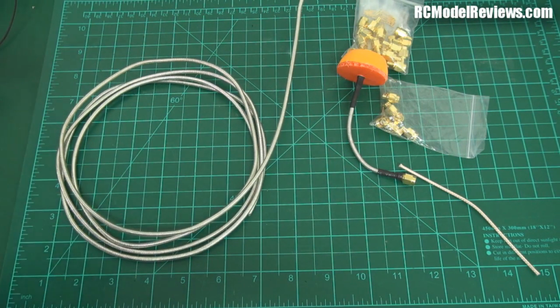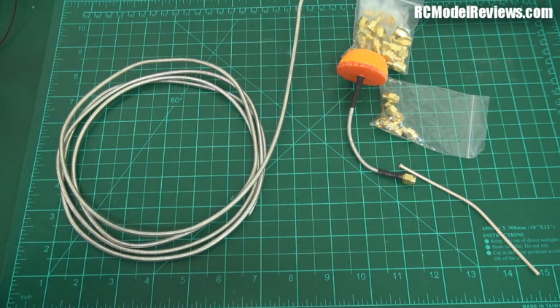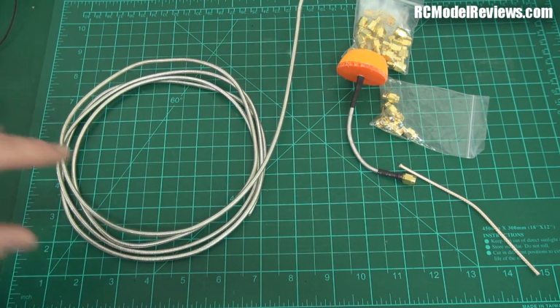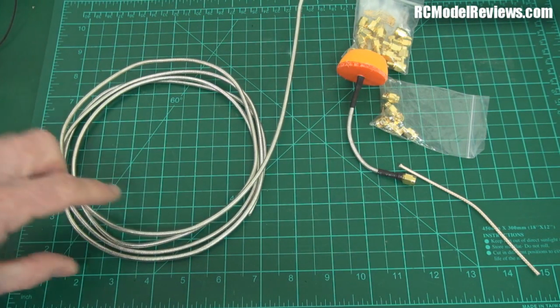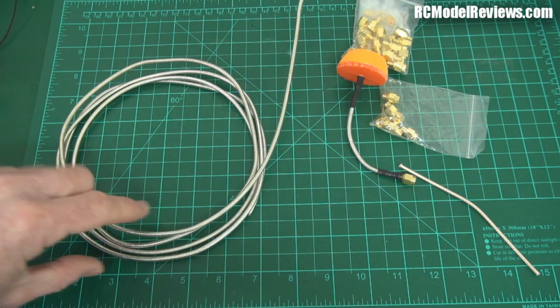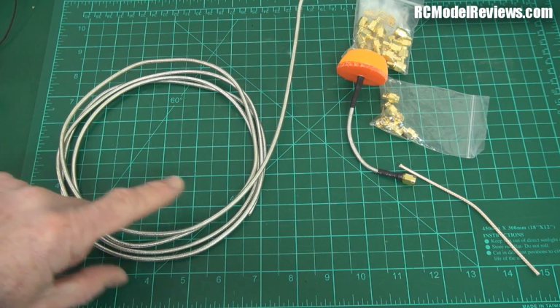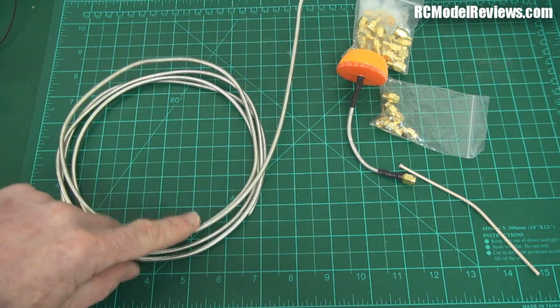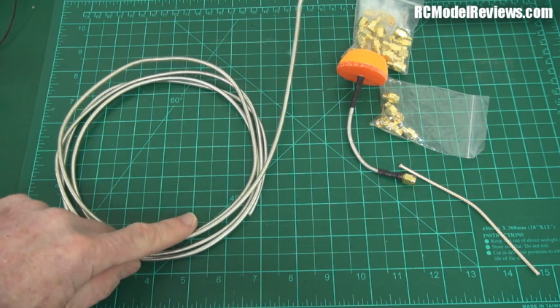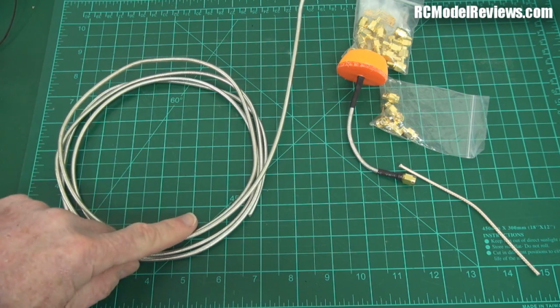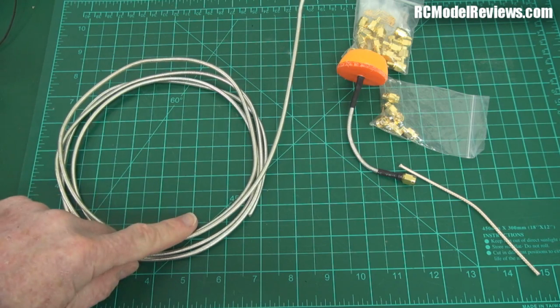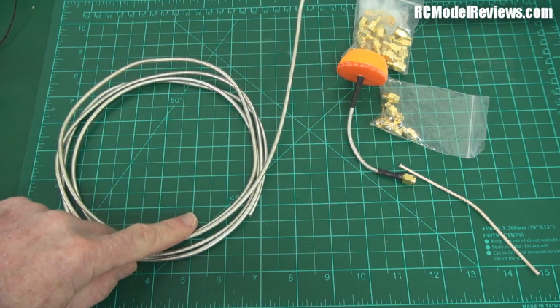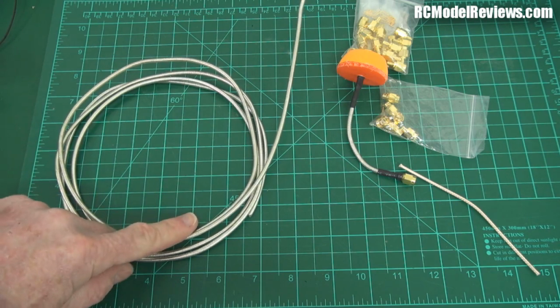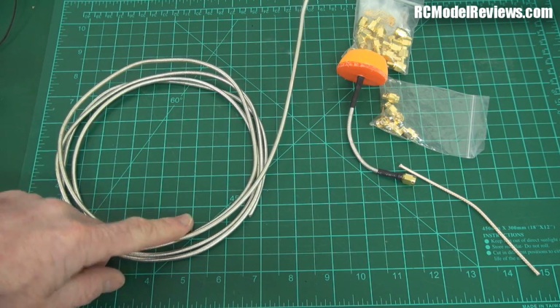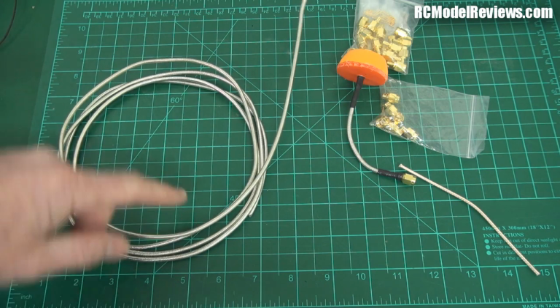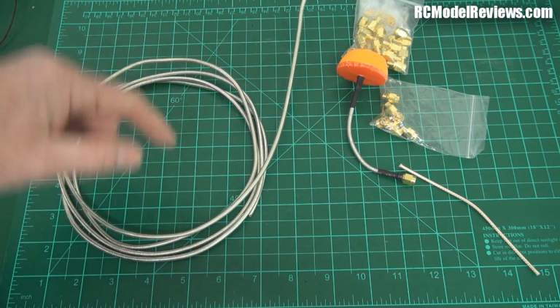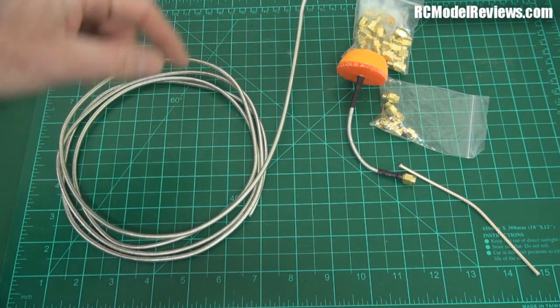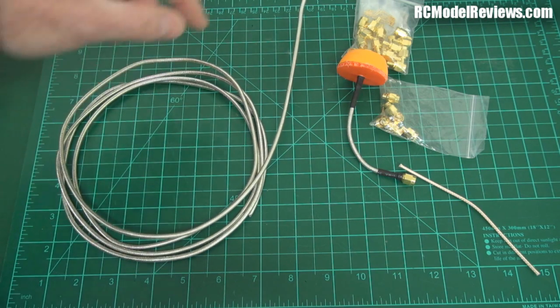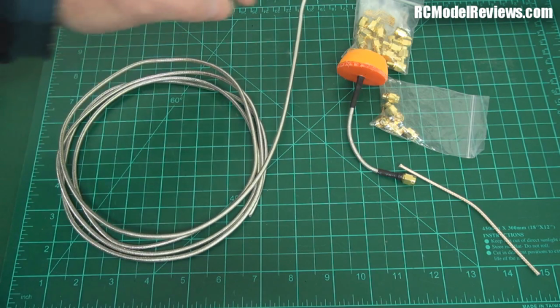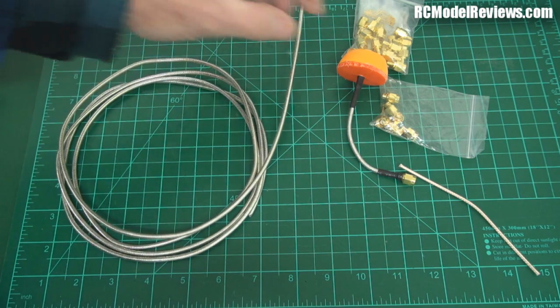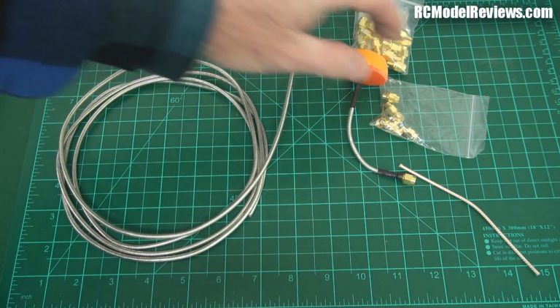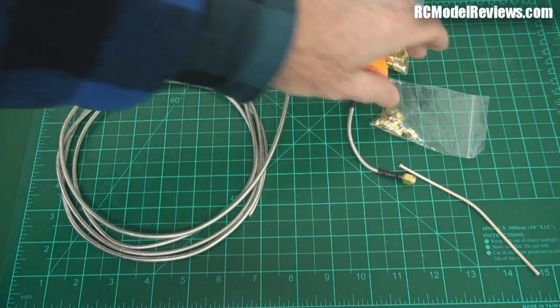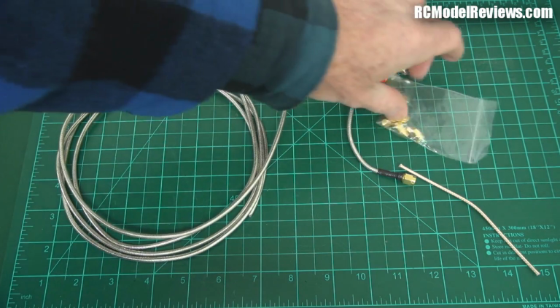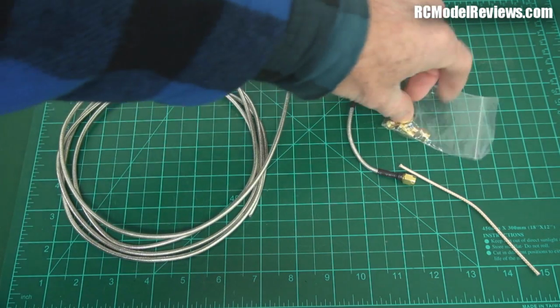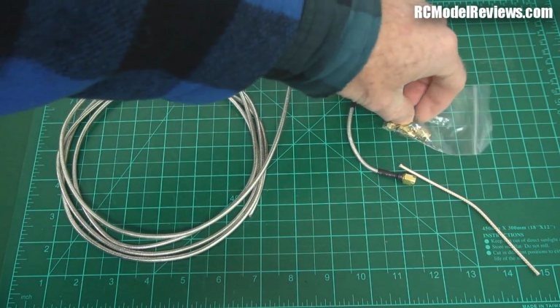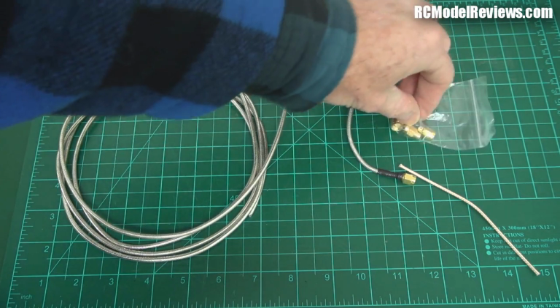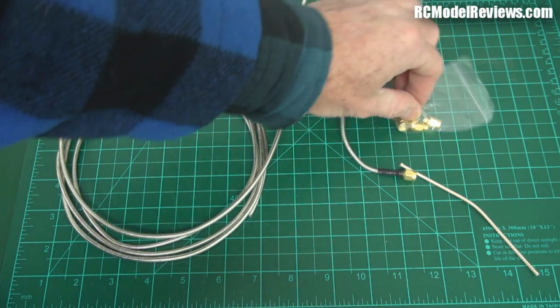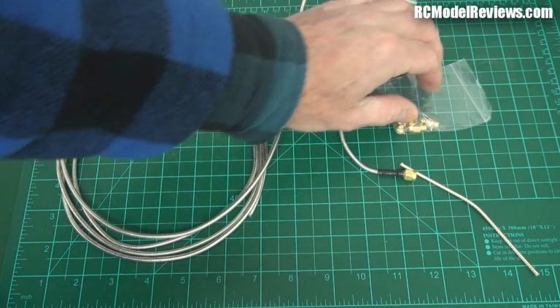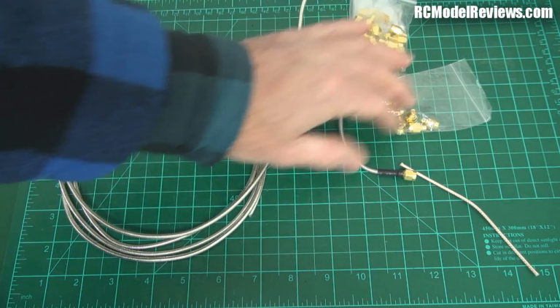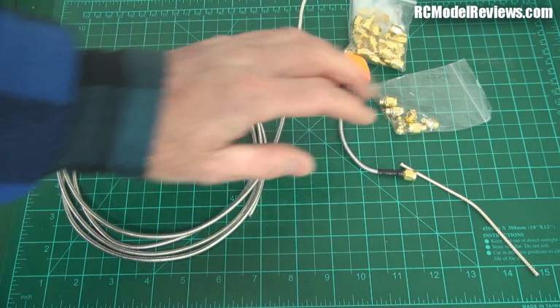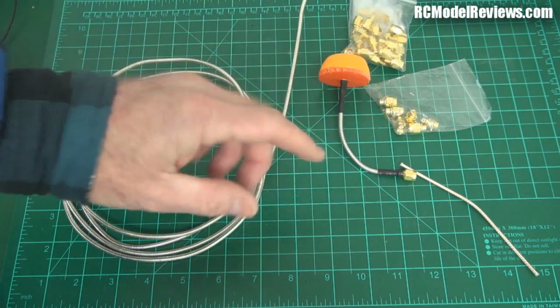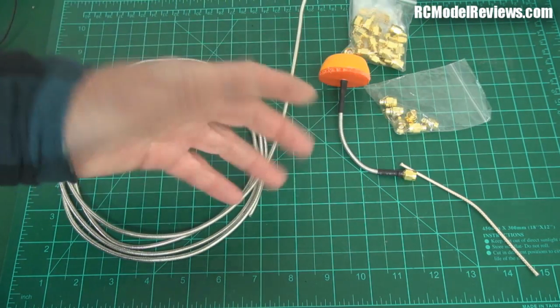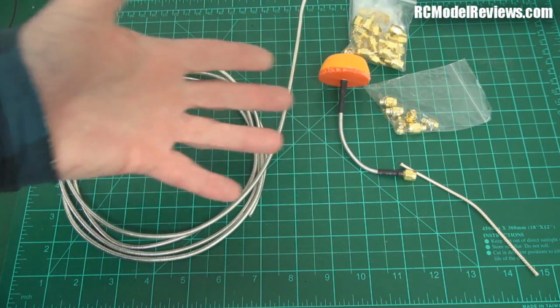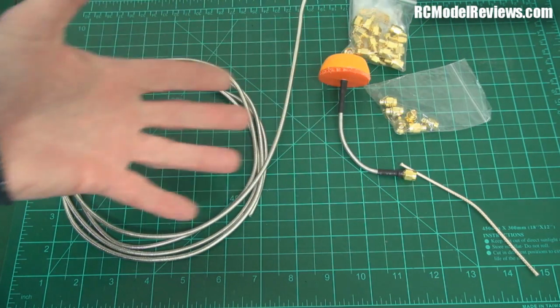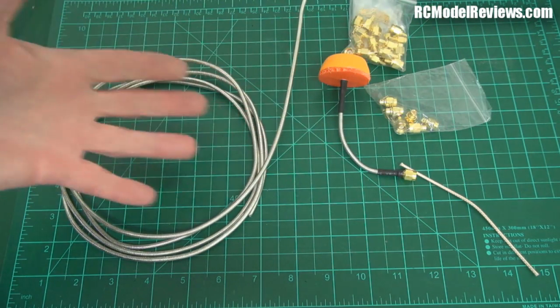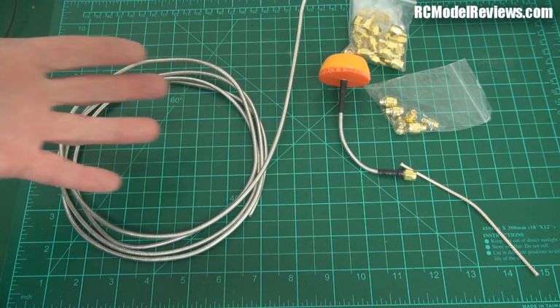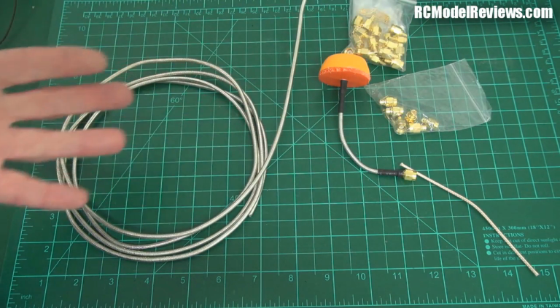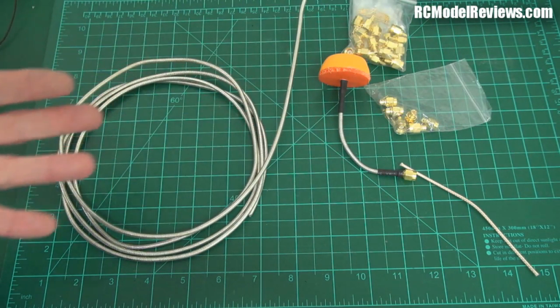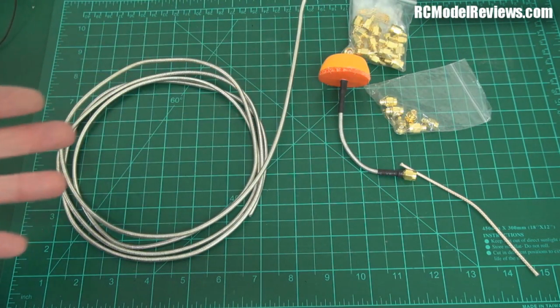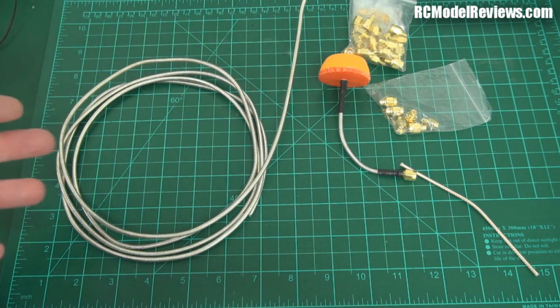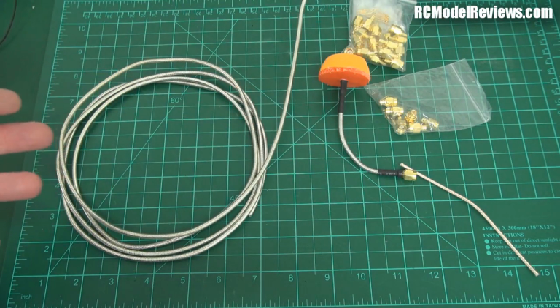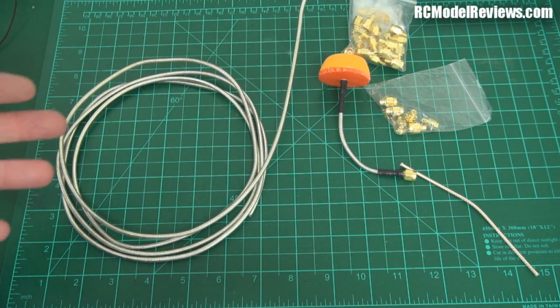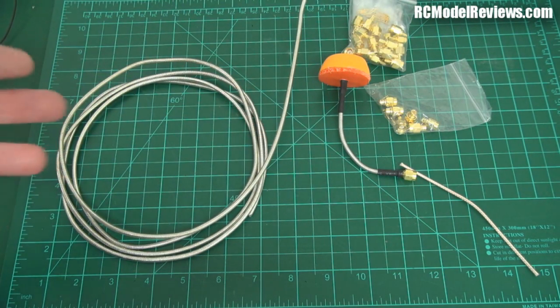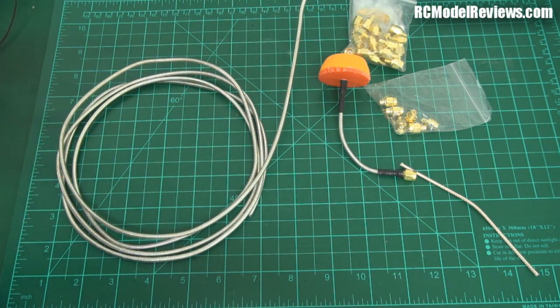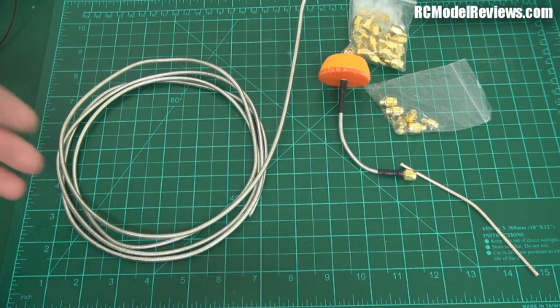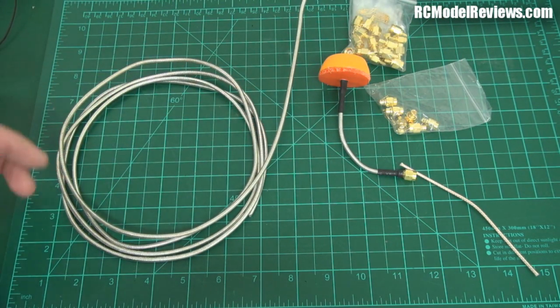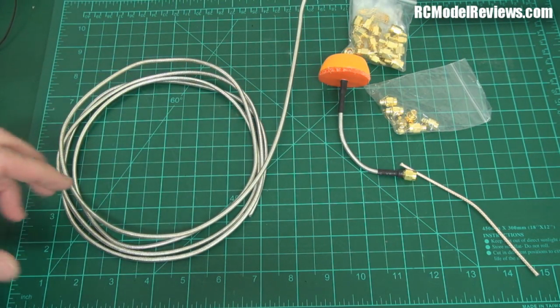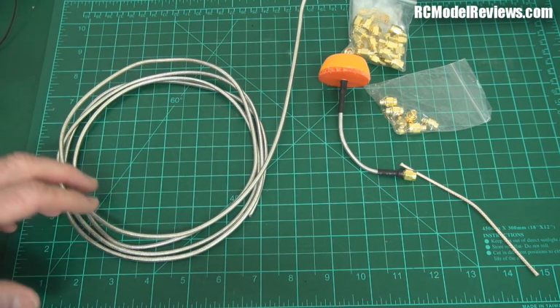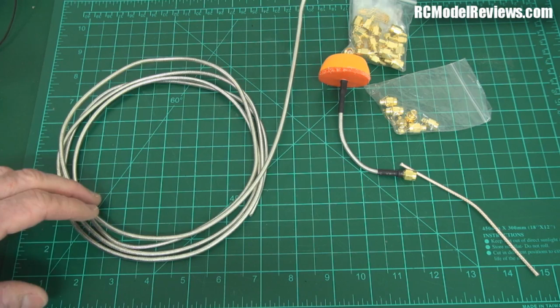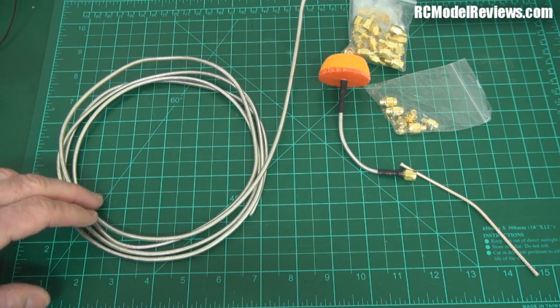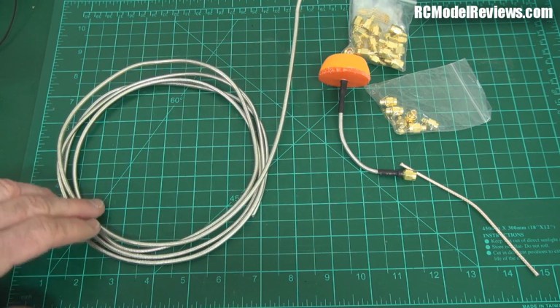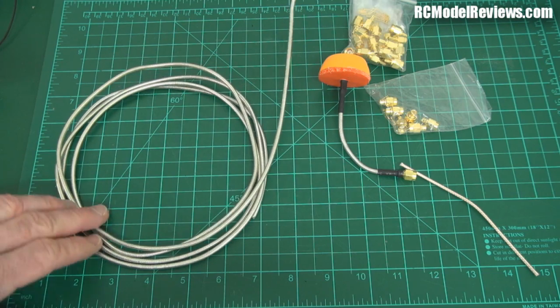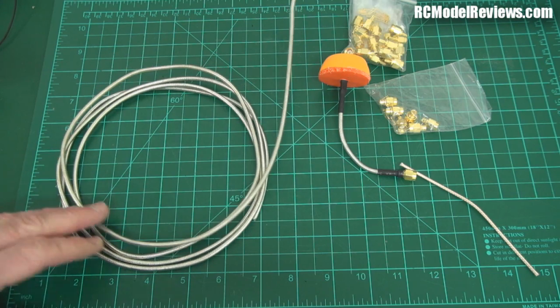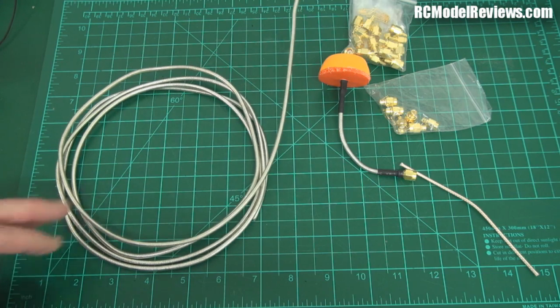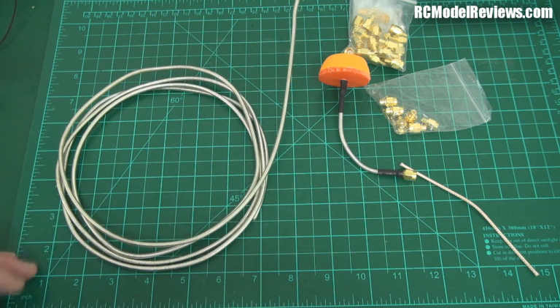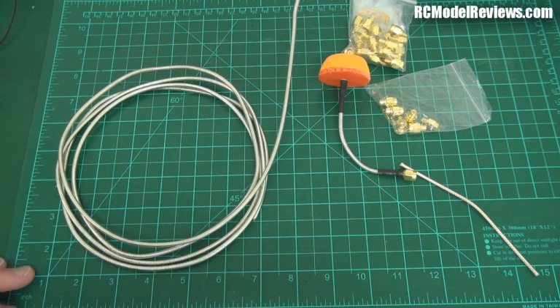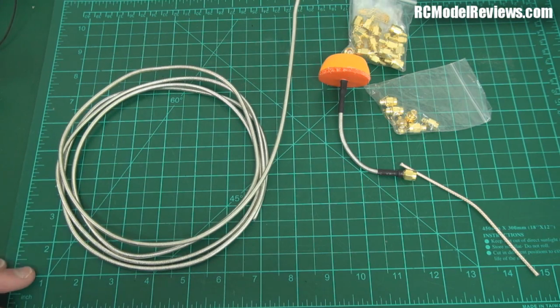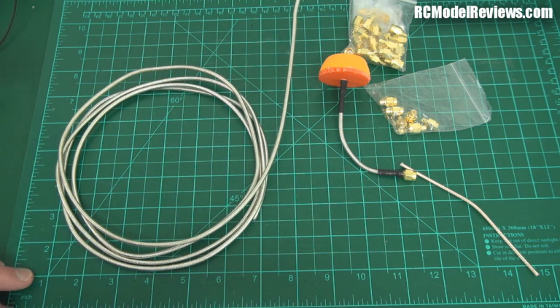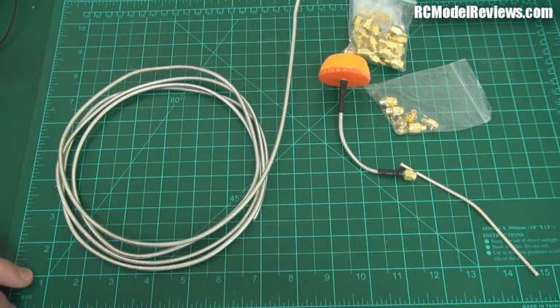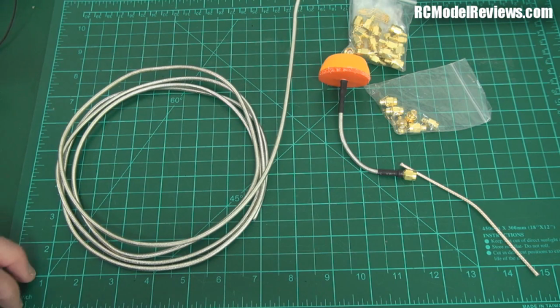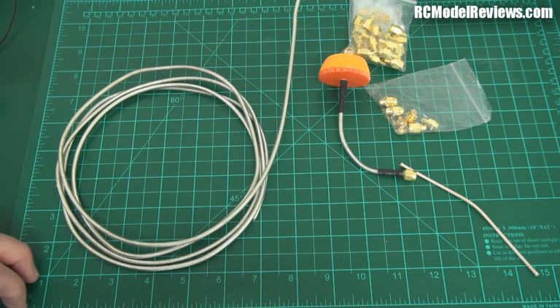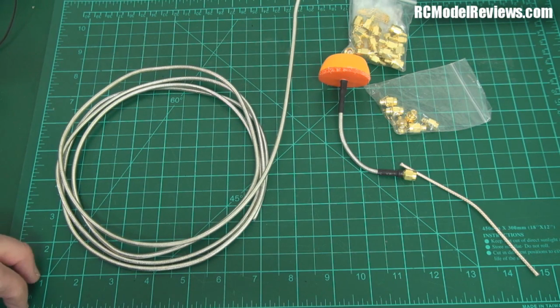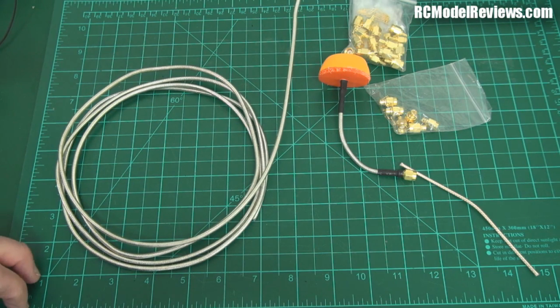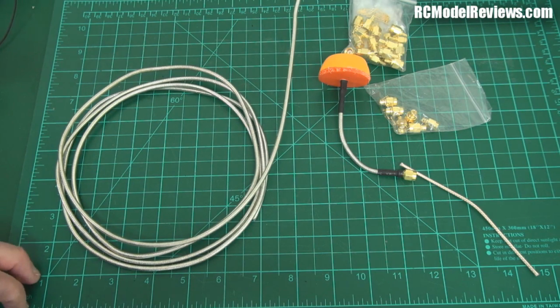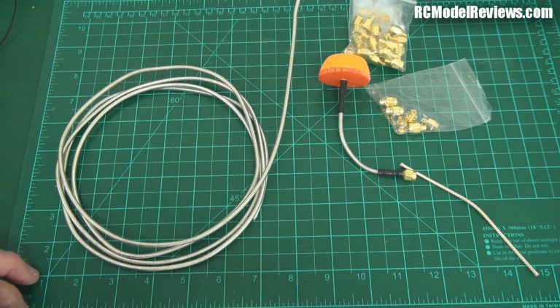Another benefit of this cable is that when you want to put your connectors on, you can solder them.